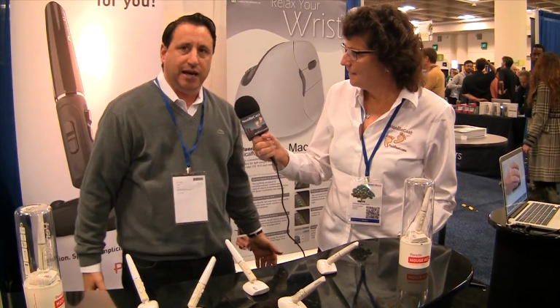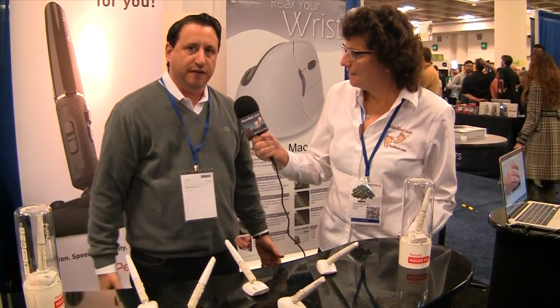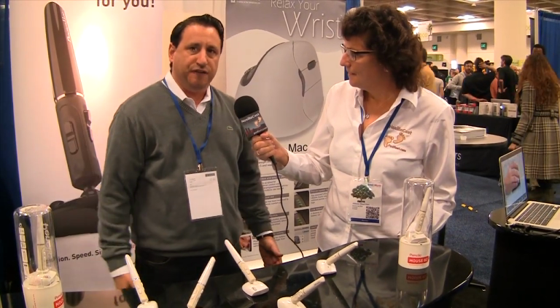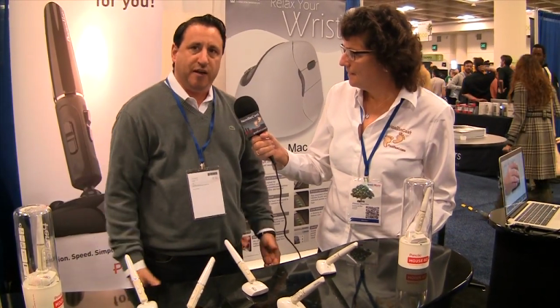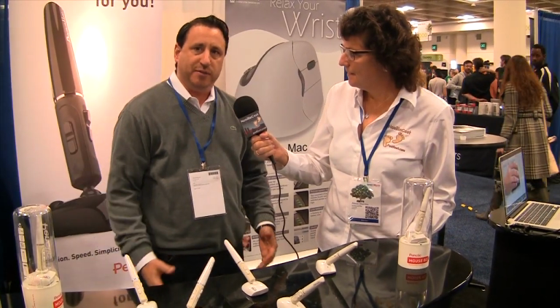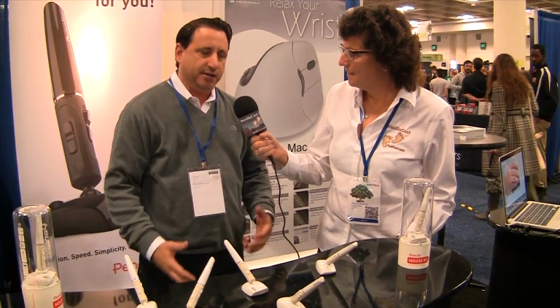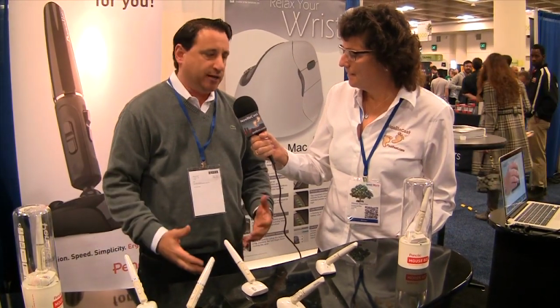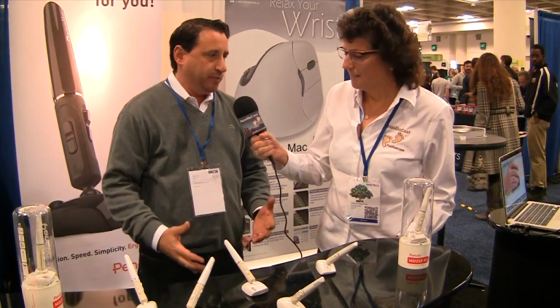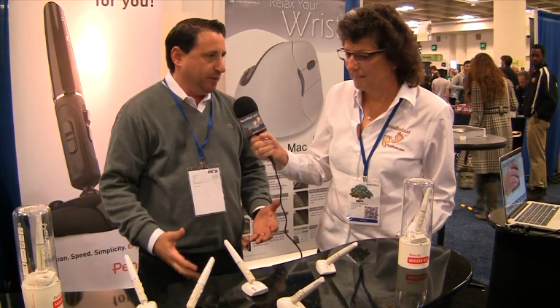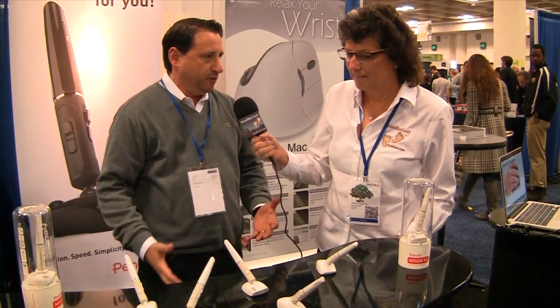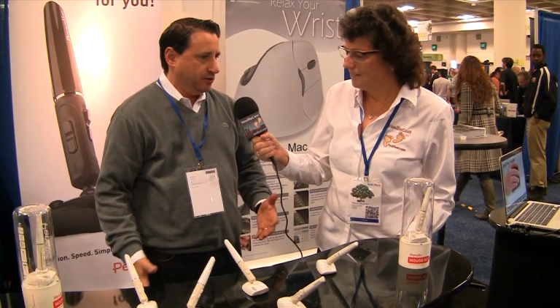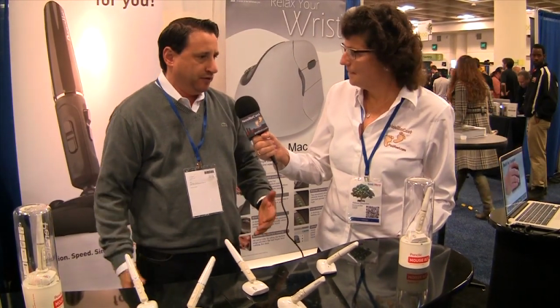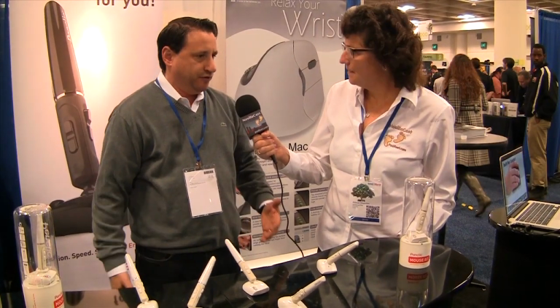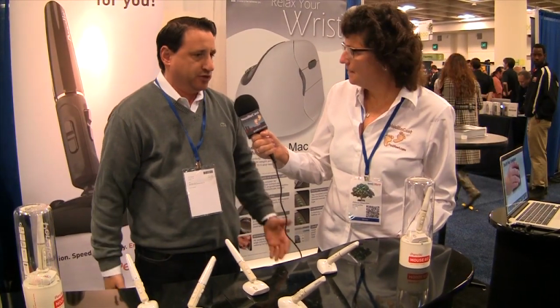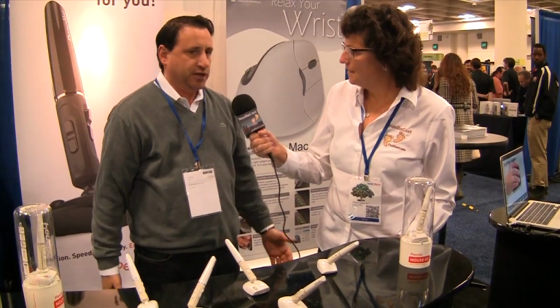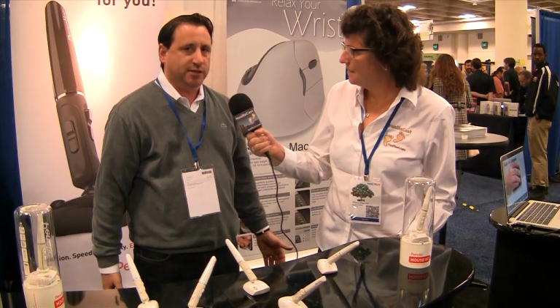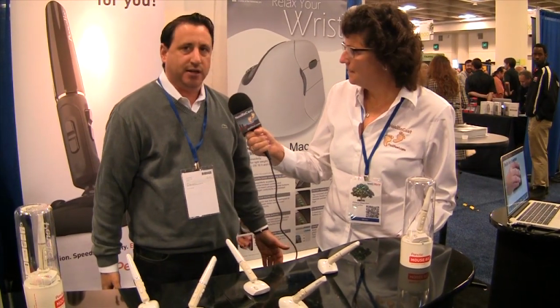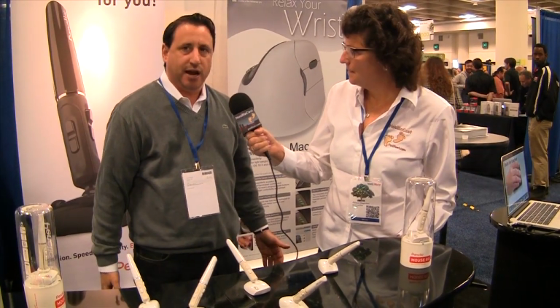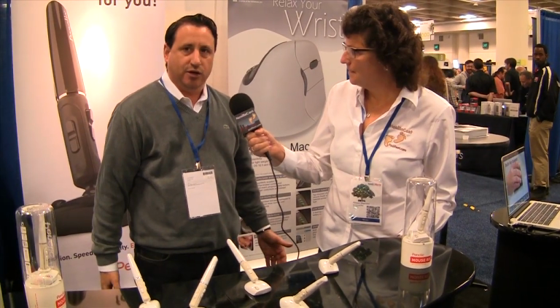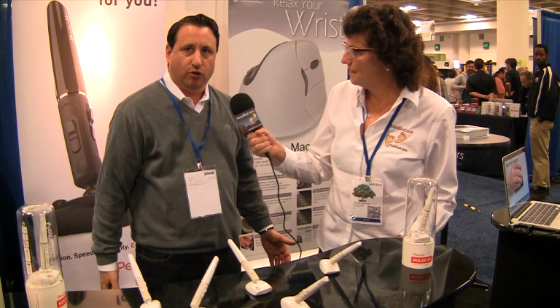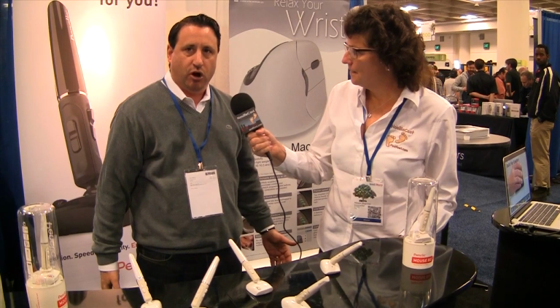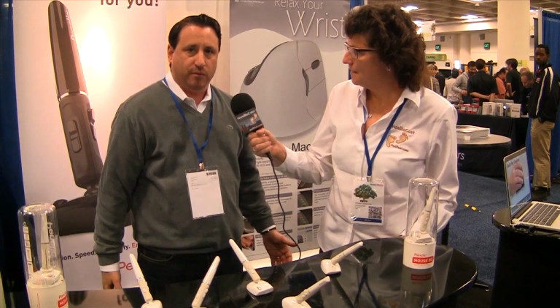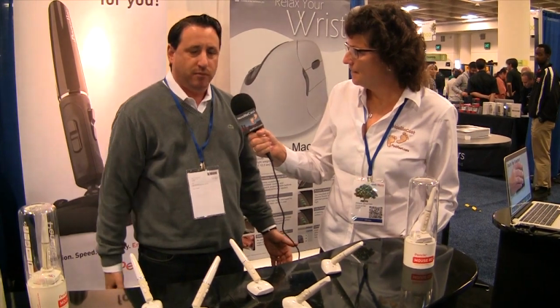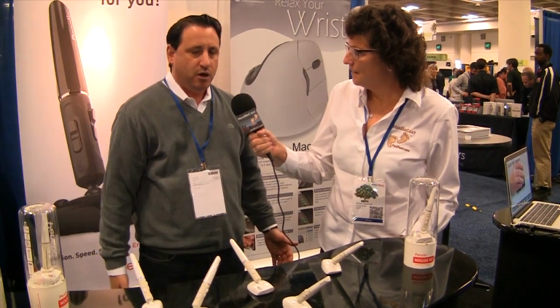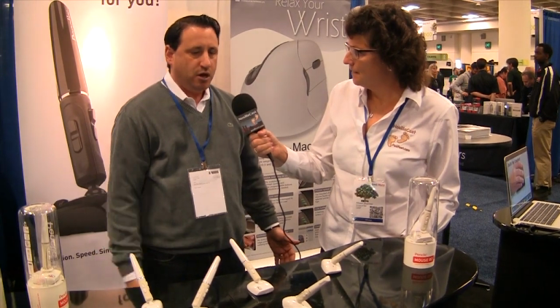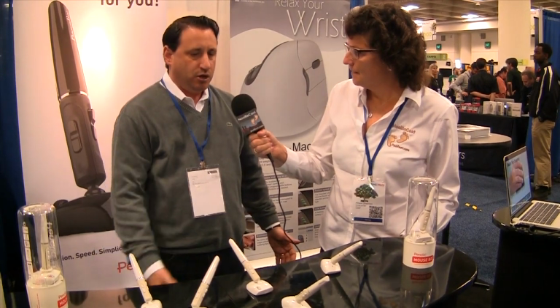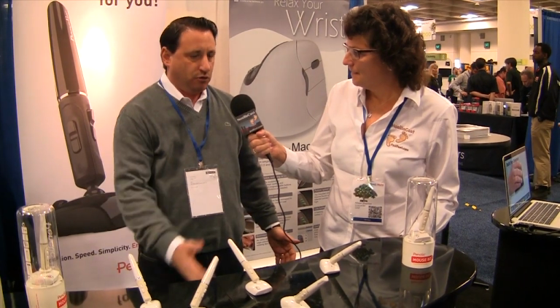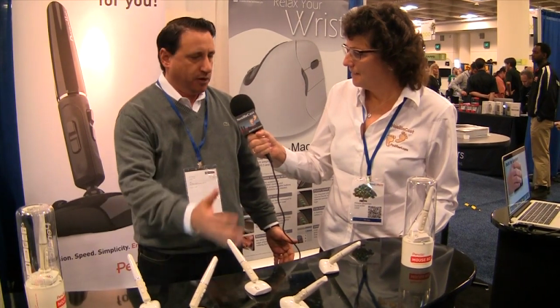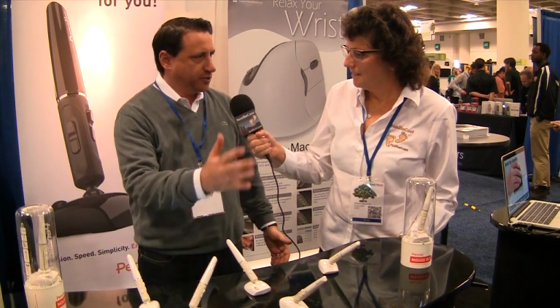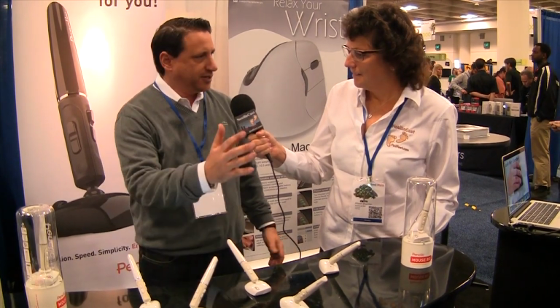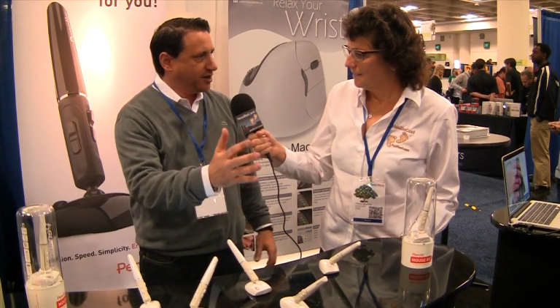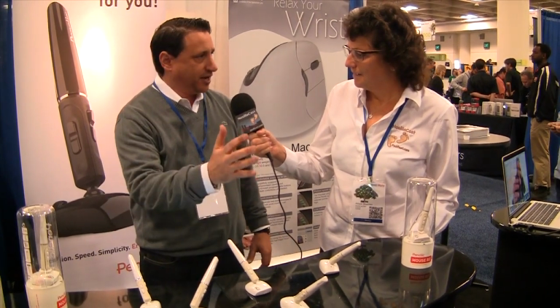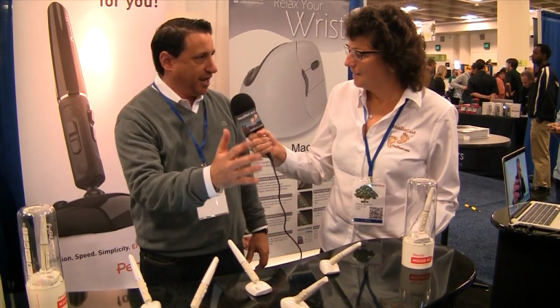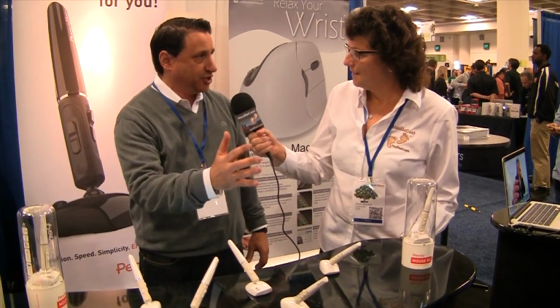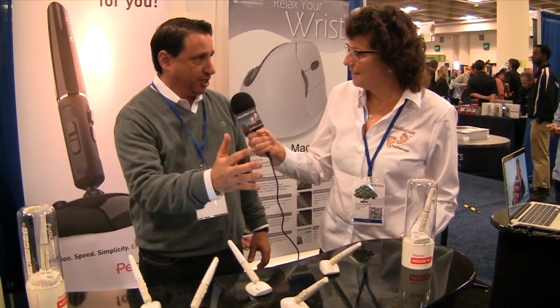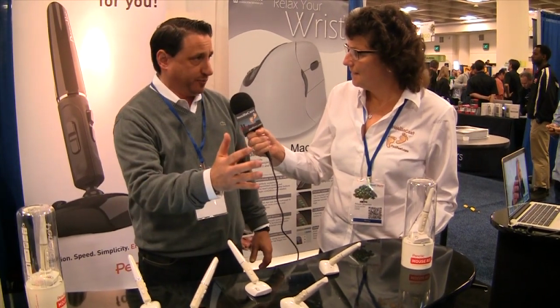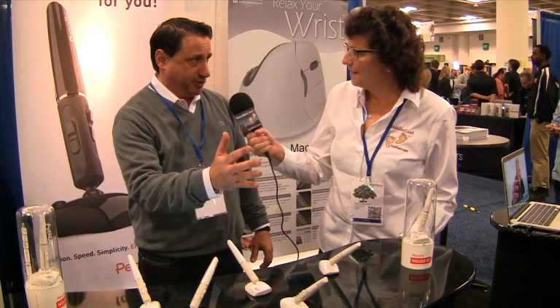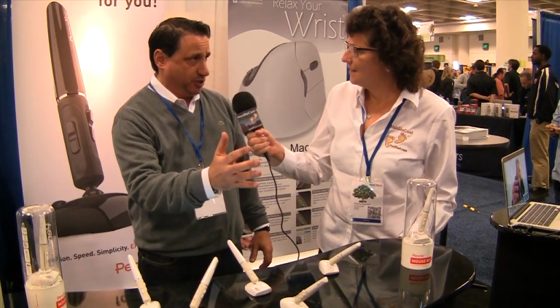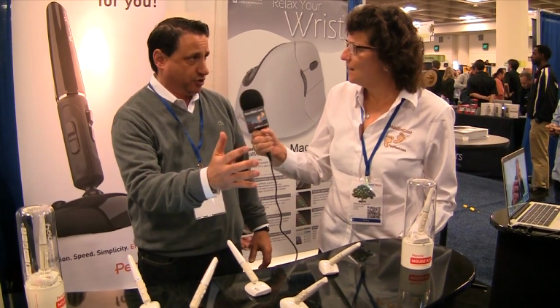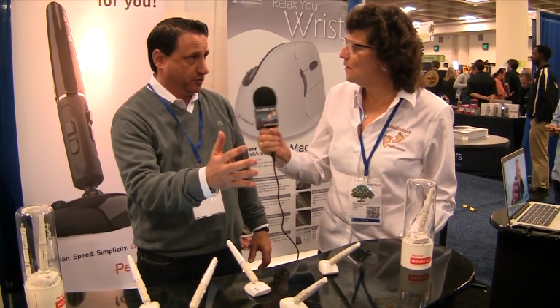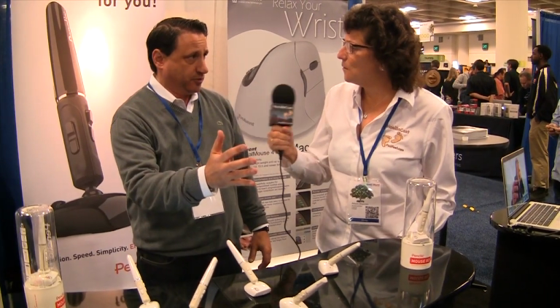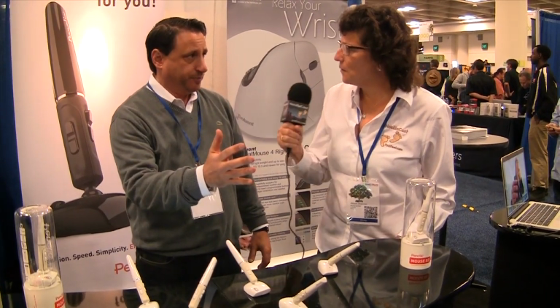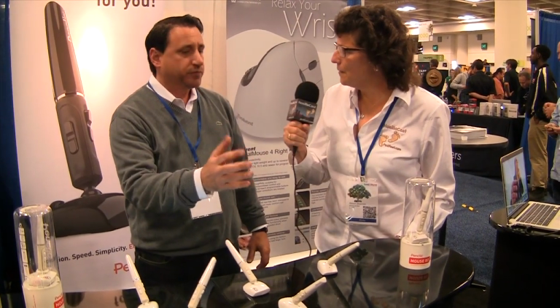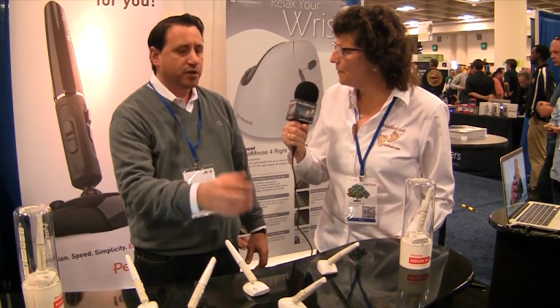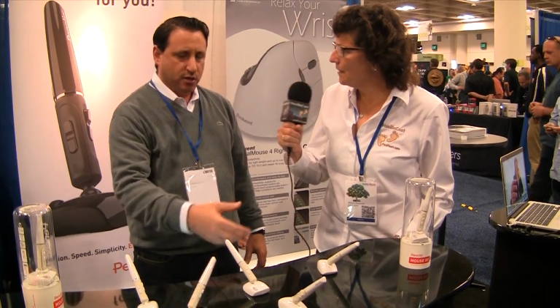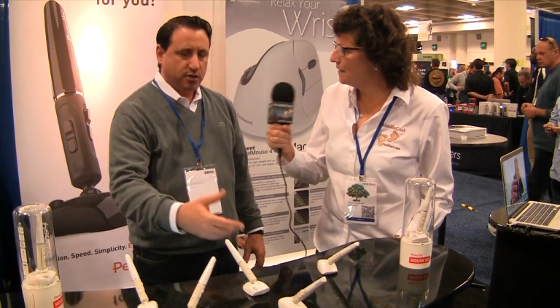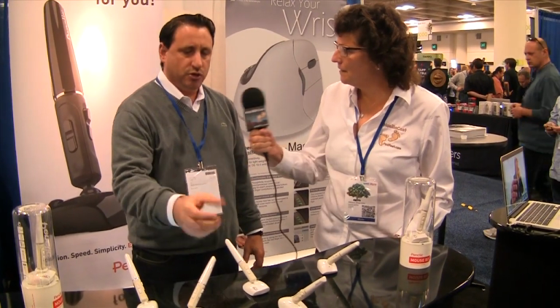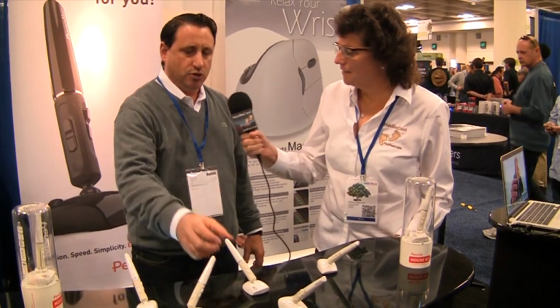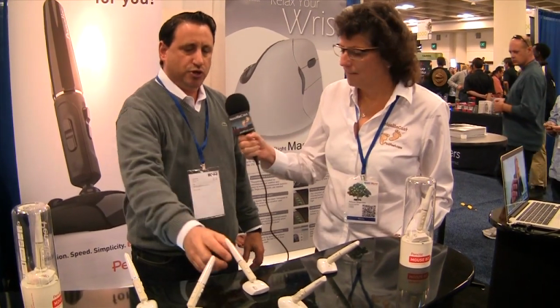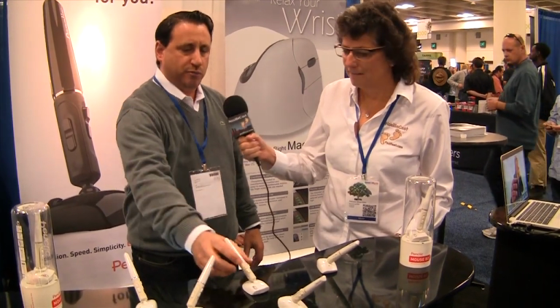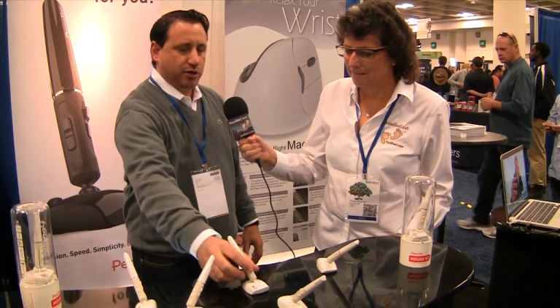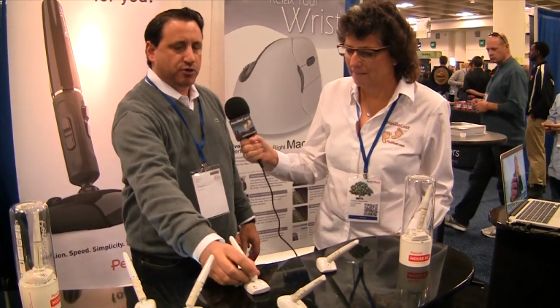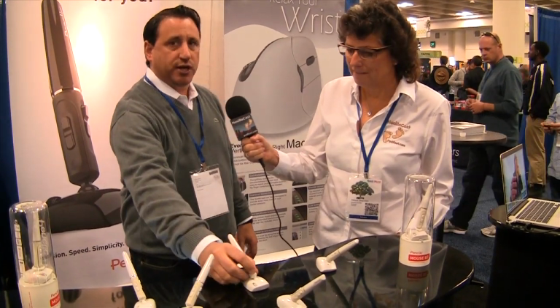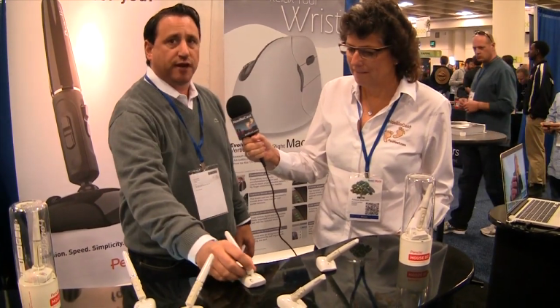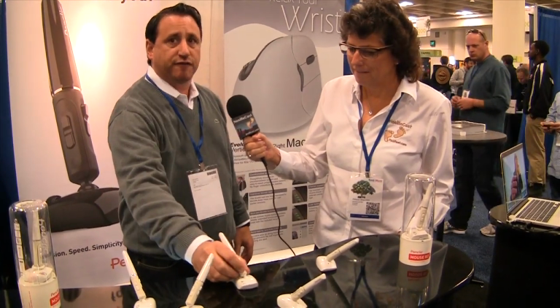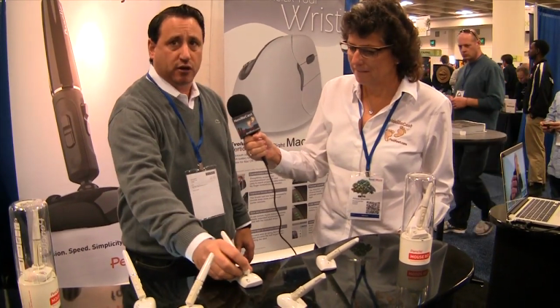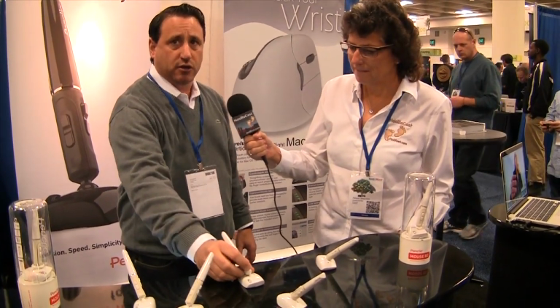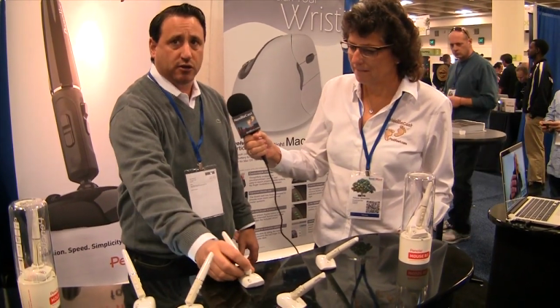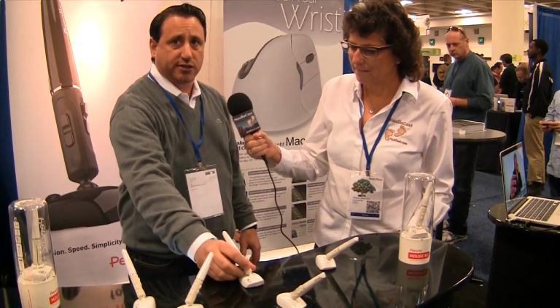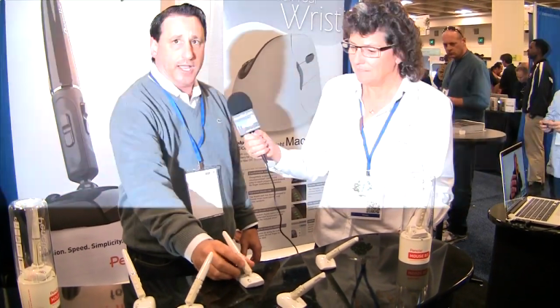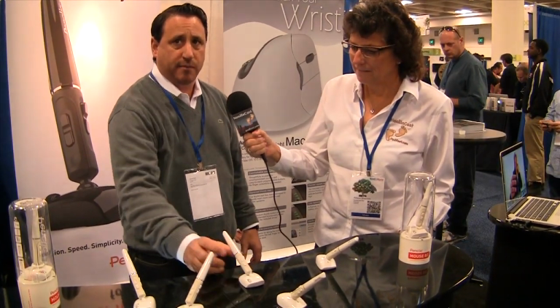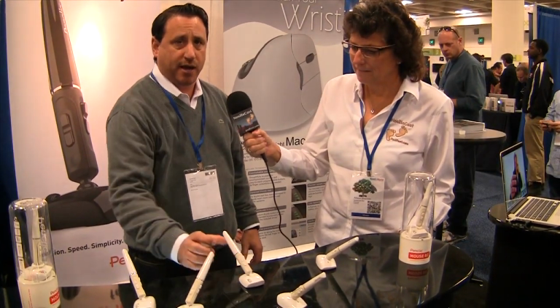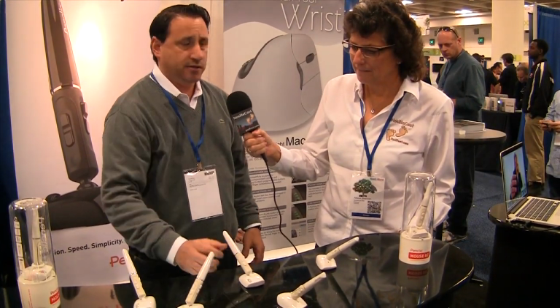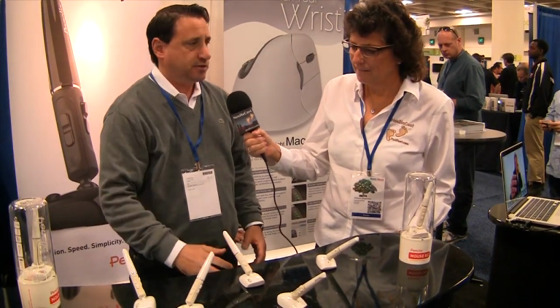95% of people, if you say stick out your arm, your arm goes out in a handshake position. So you should be using a vertical type mouse.